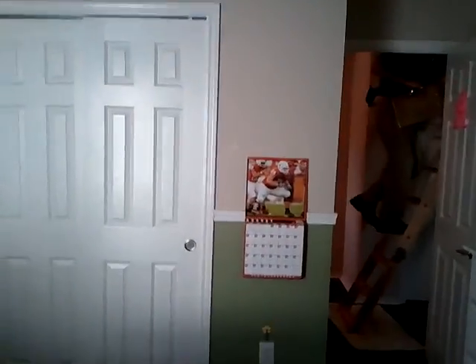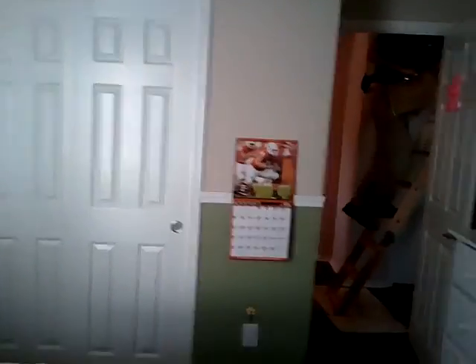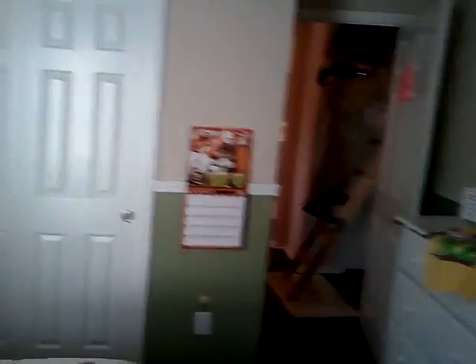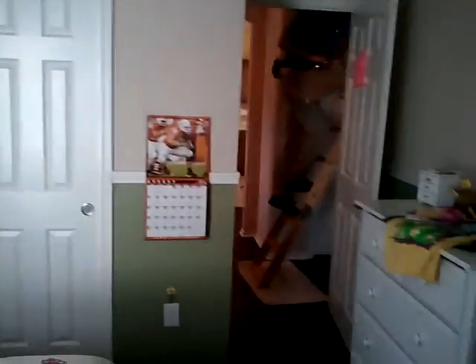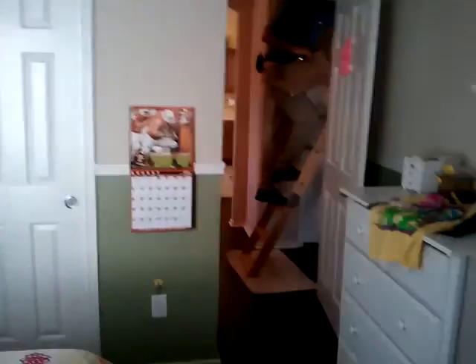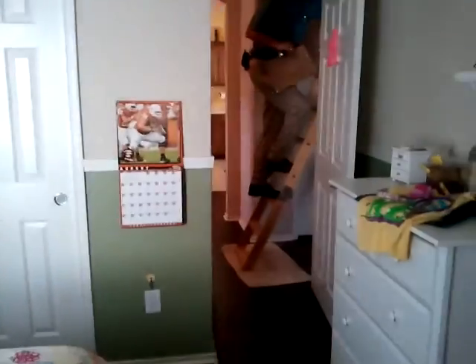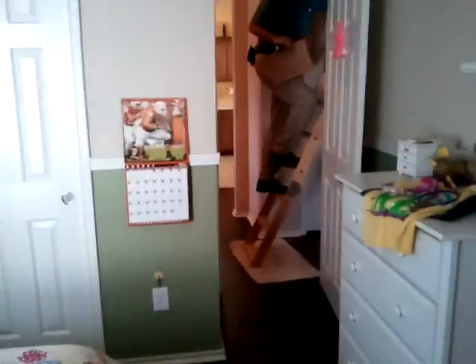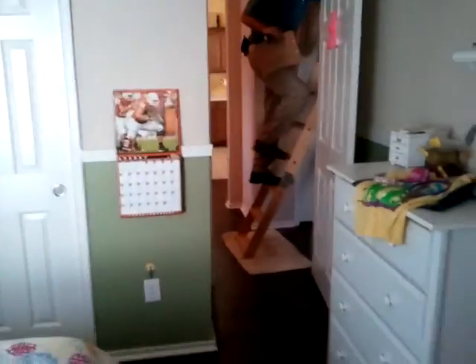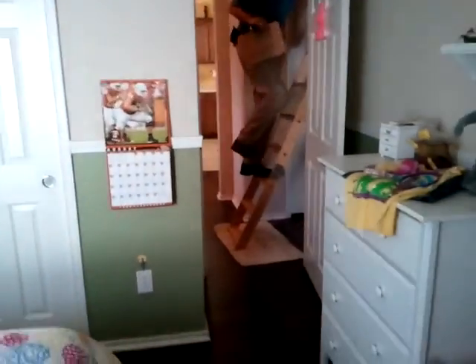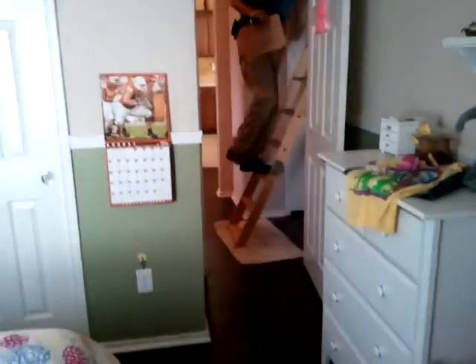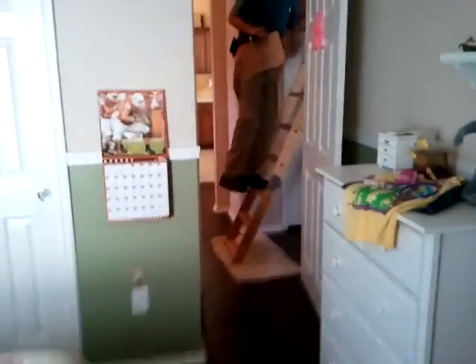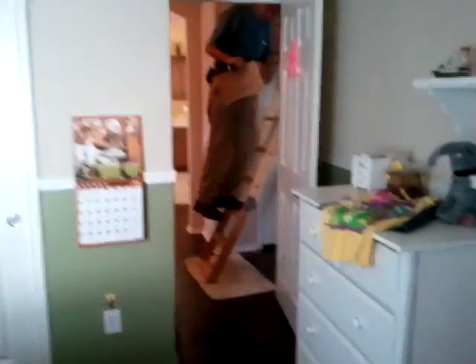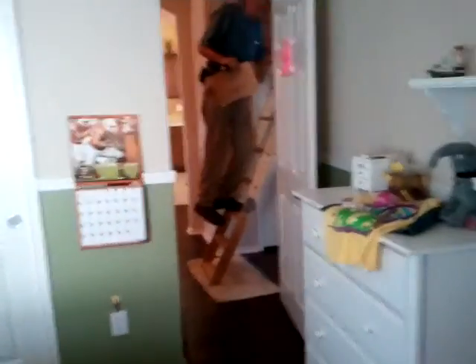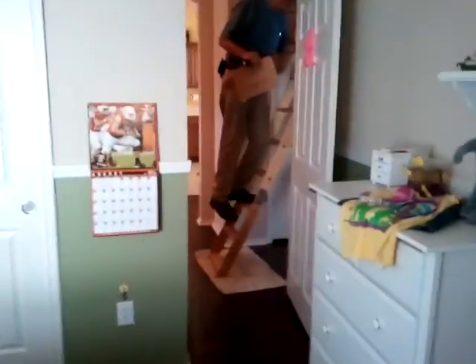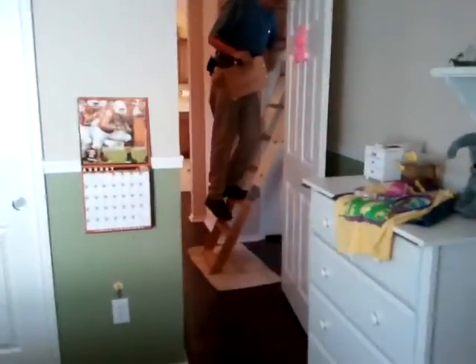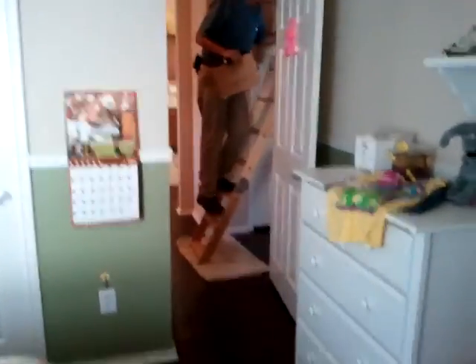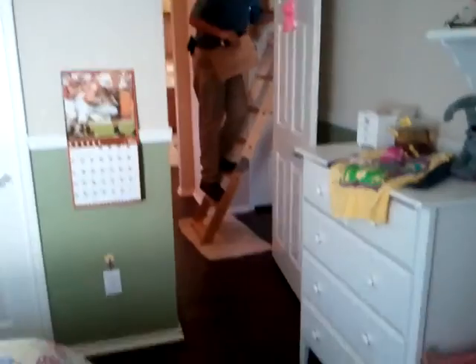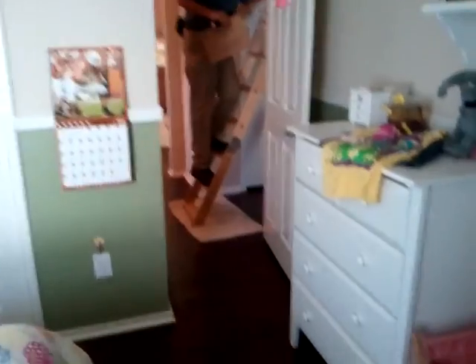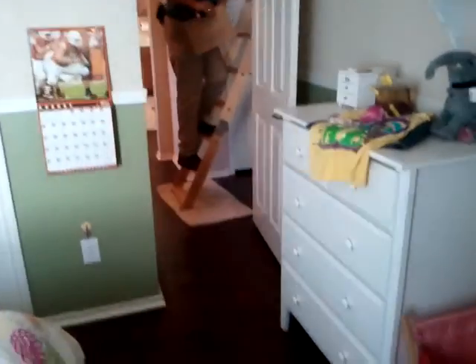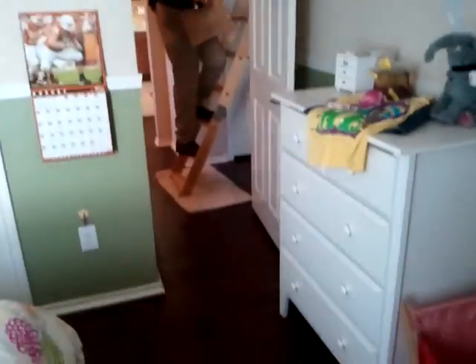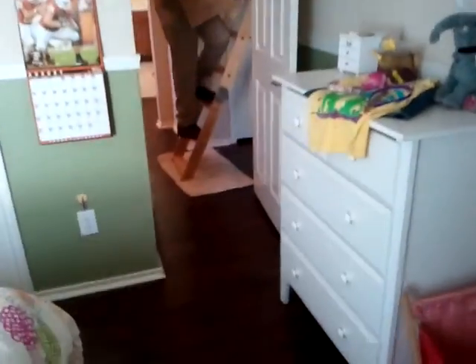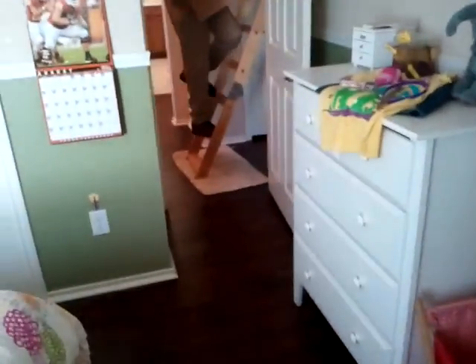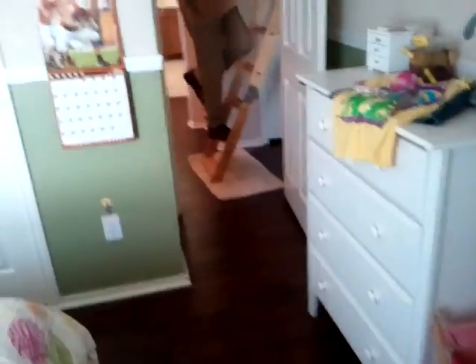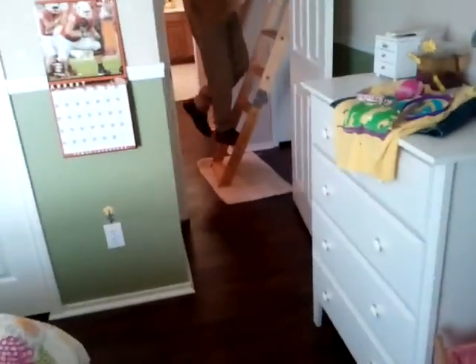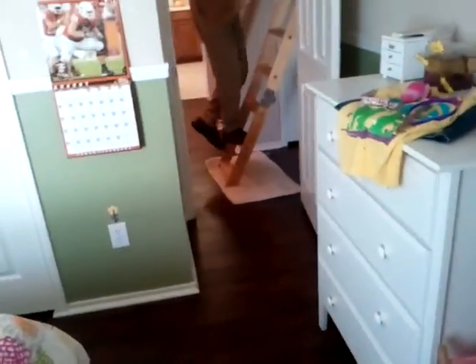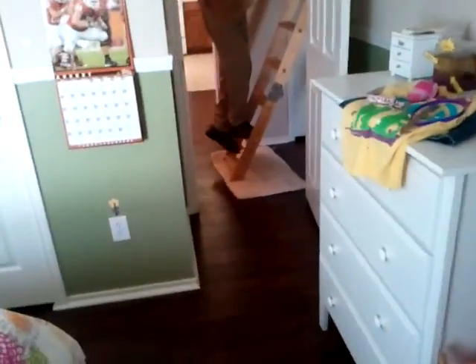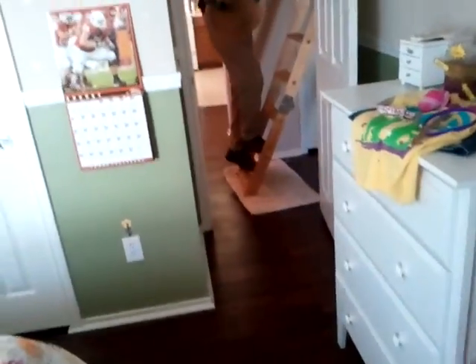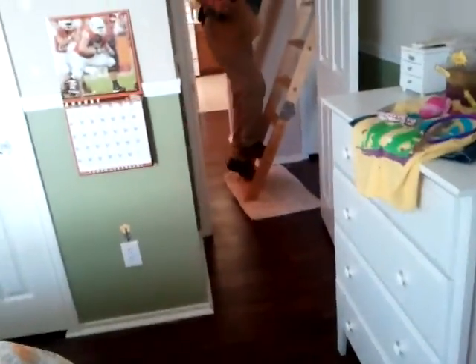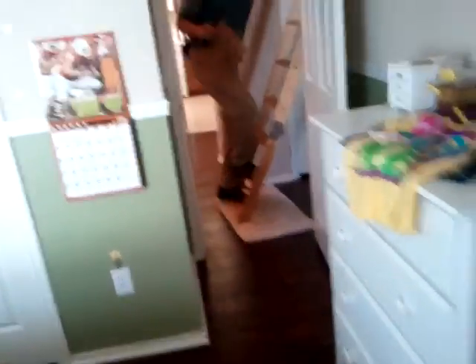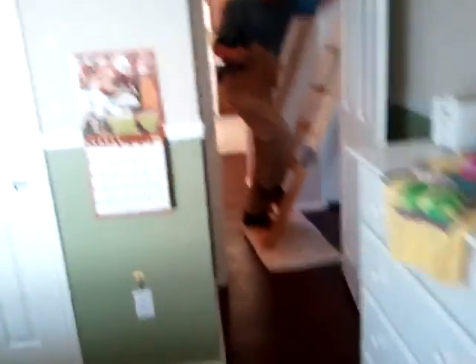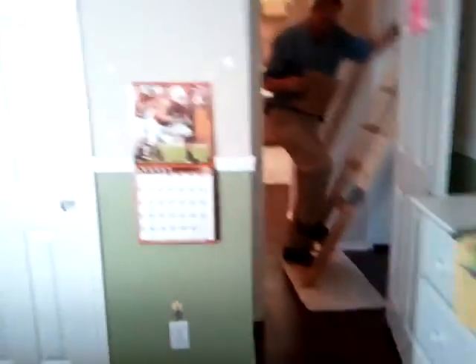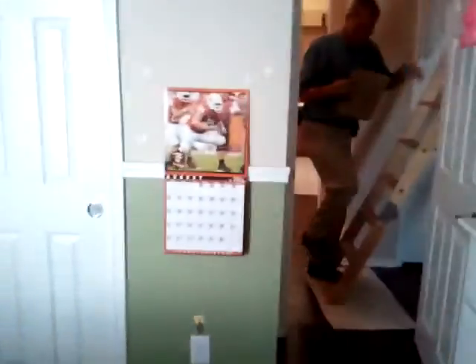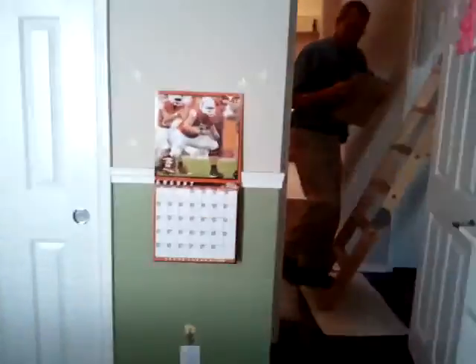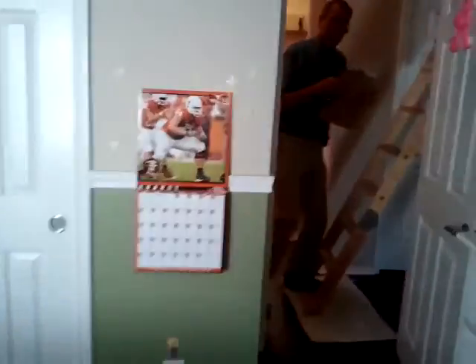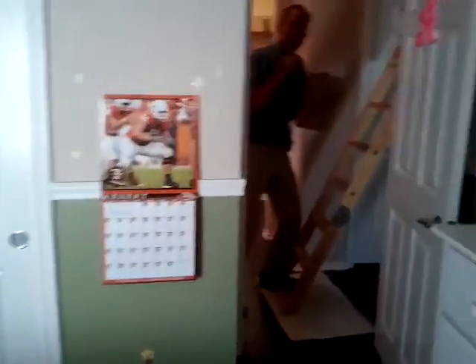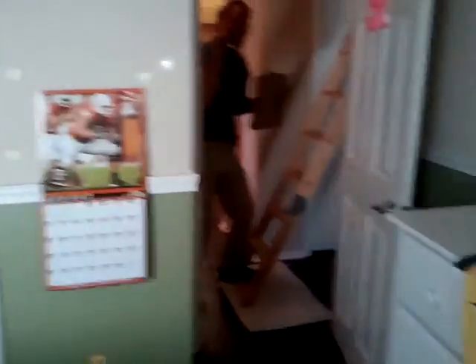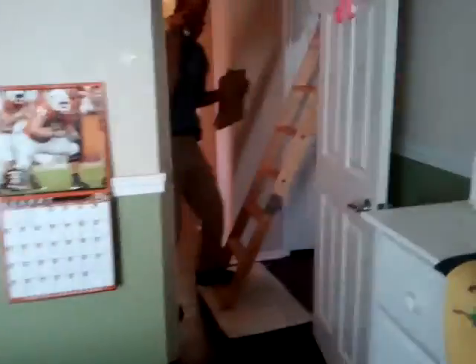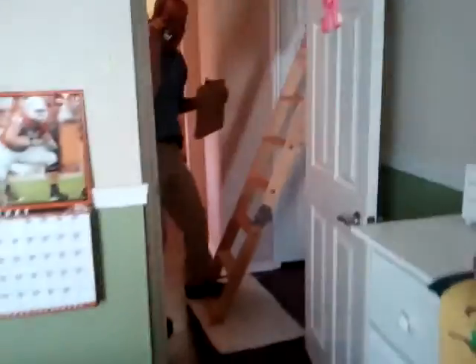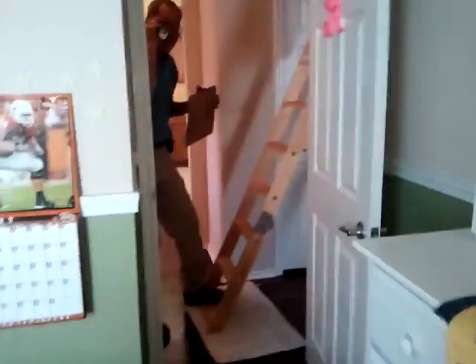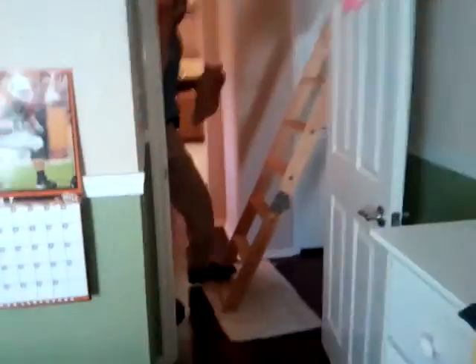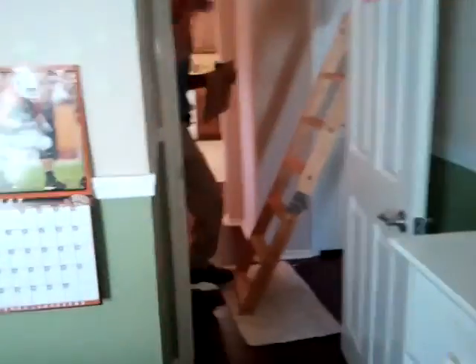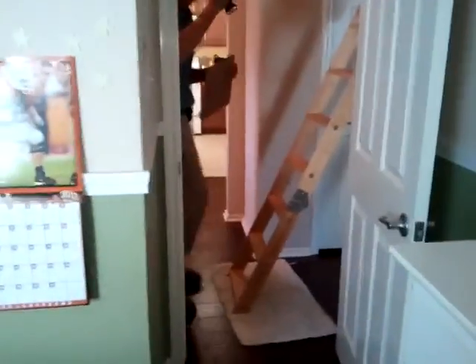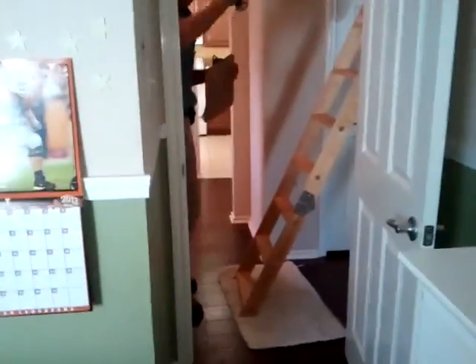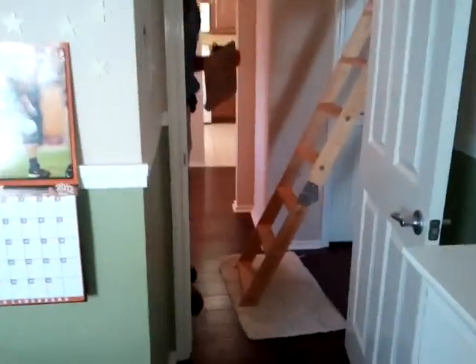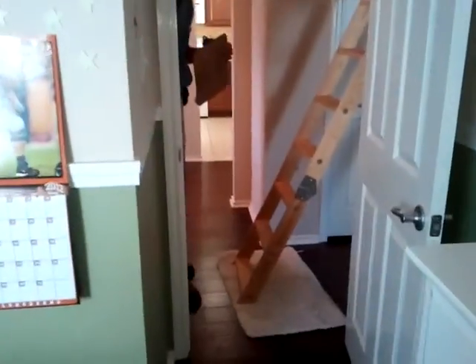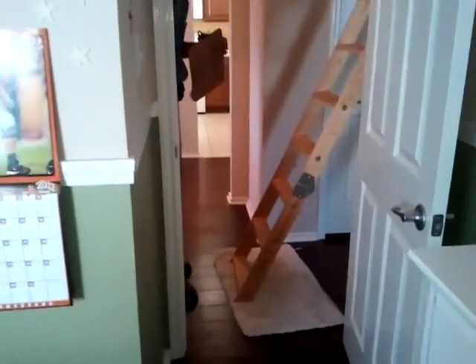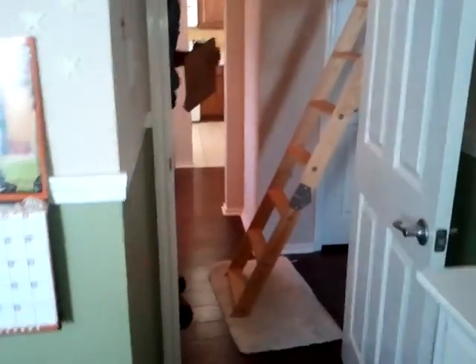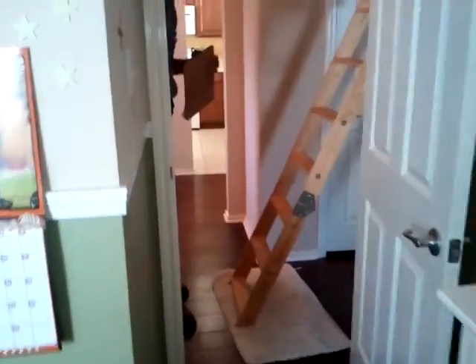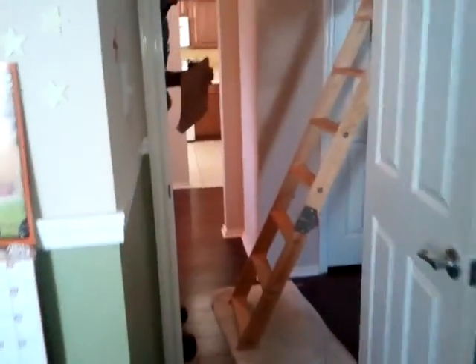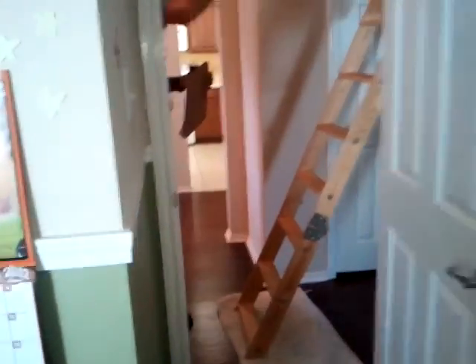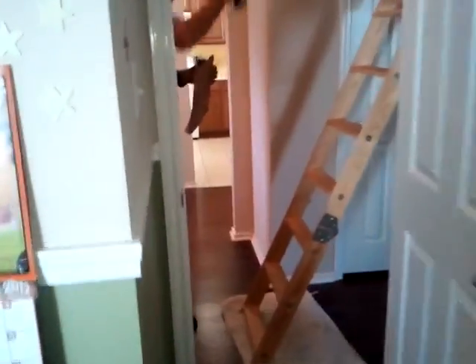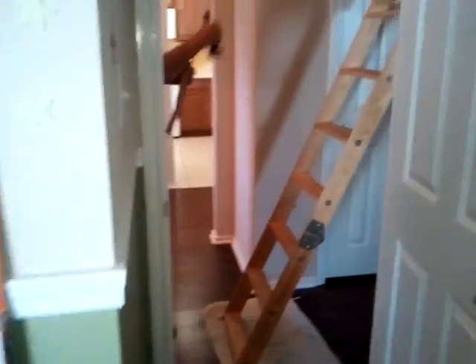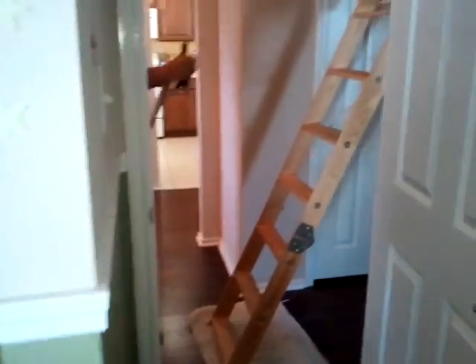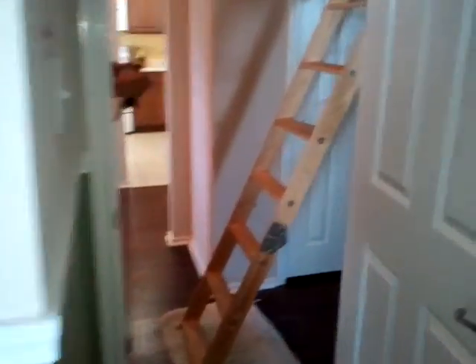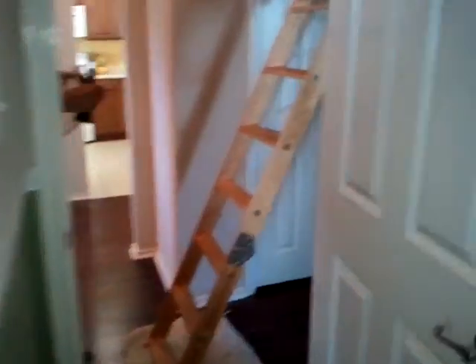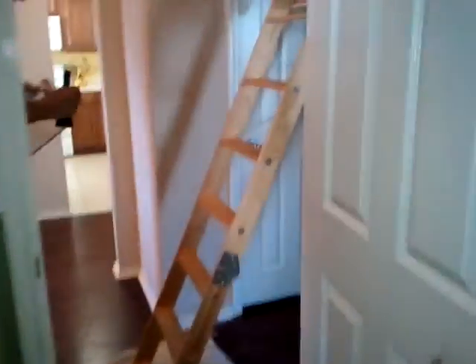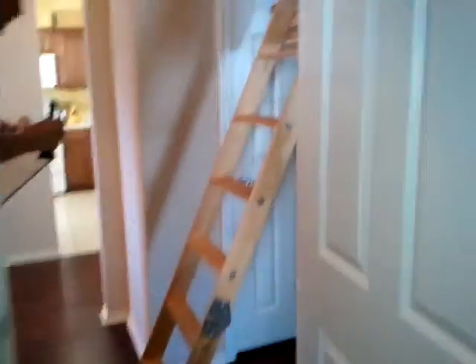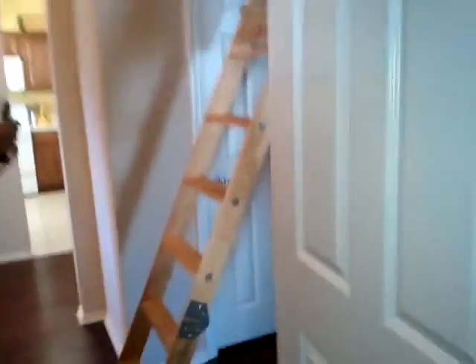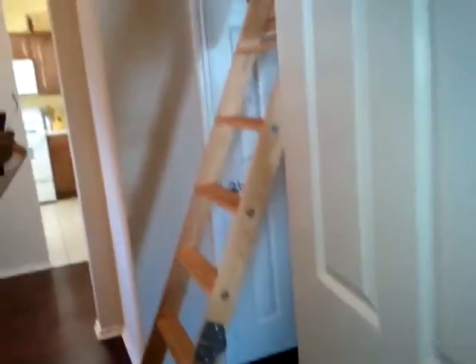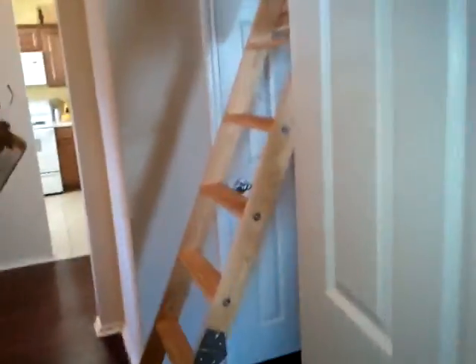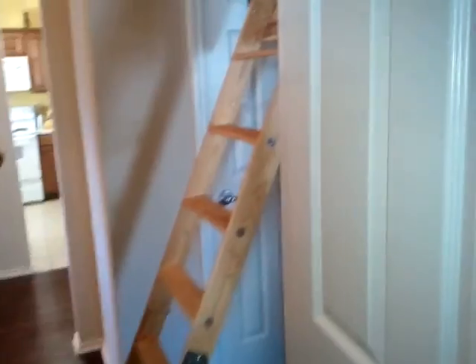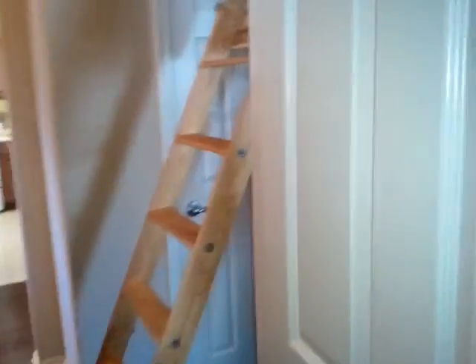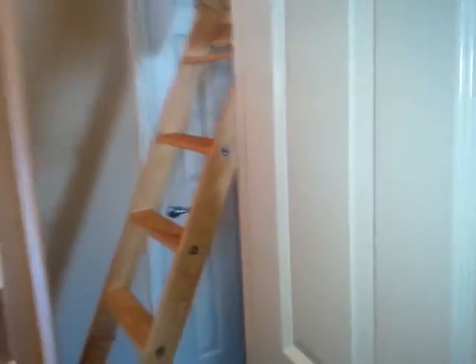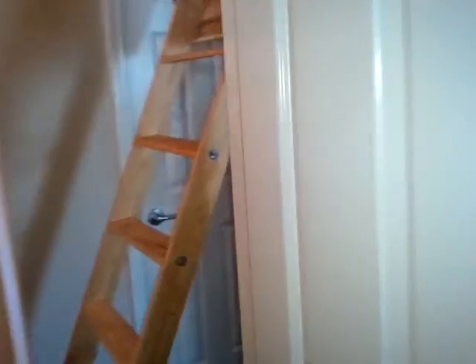We are having an inspection today, so they are checking out the attic as we speak. A little warm up there, is it?